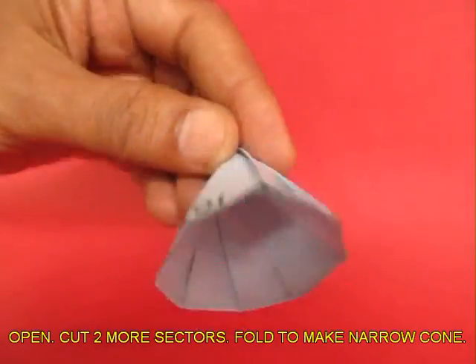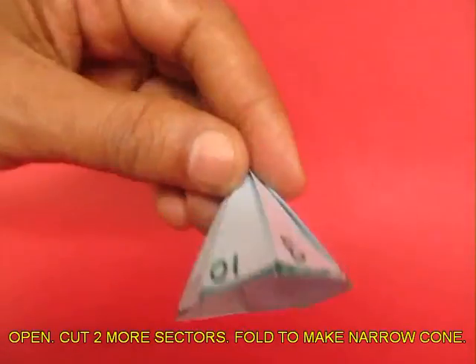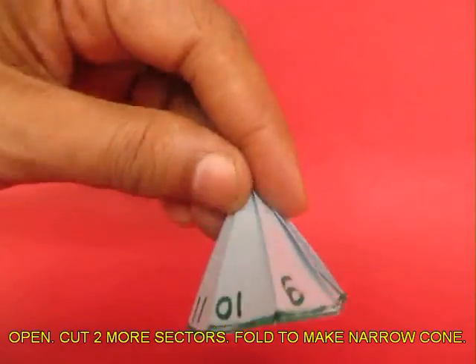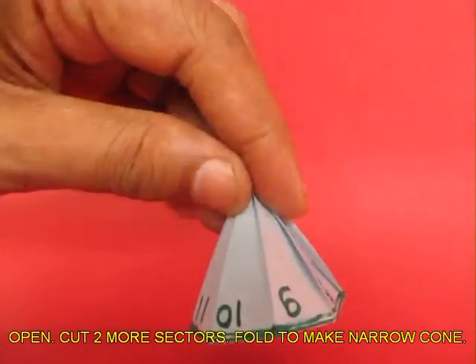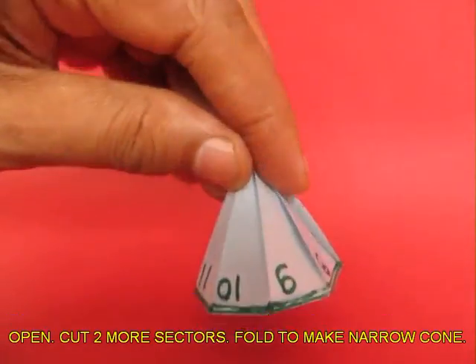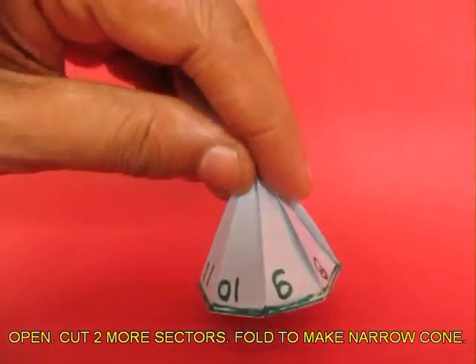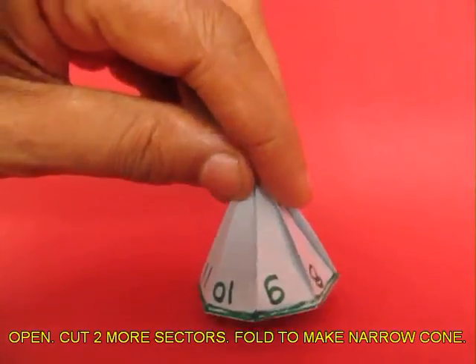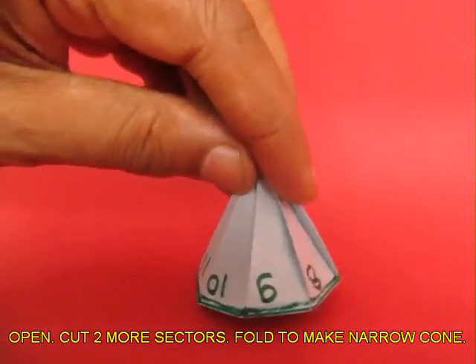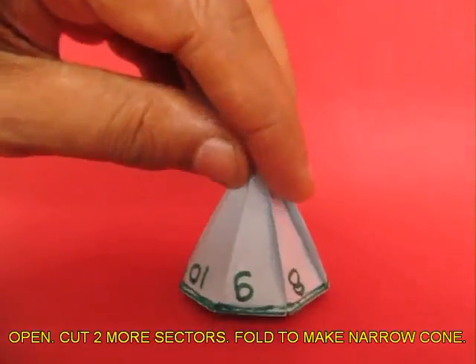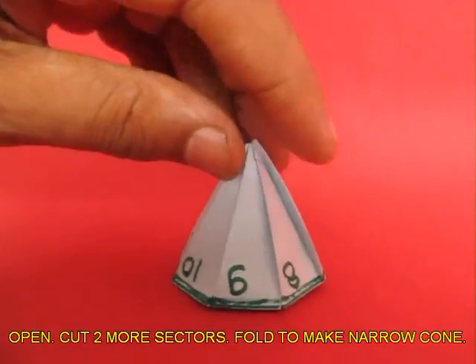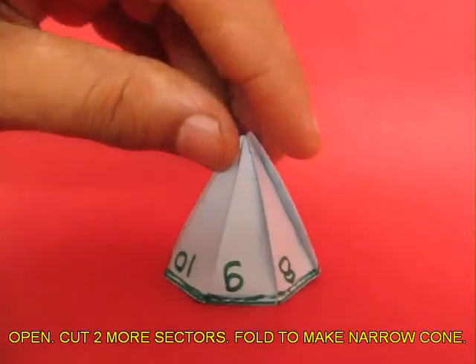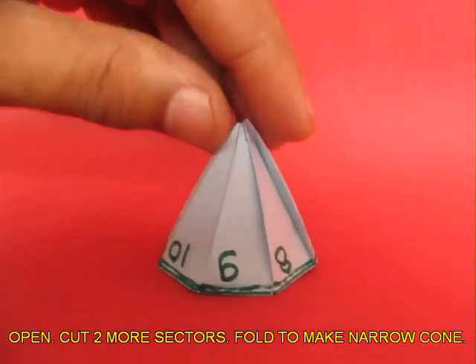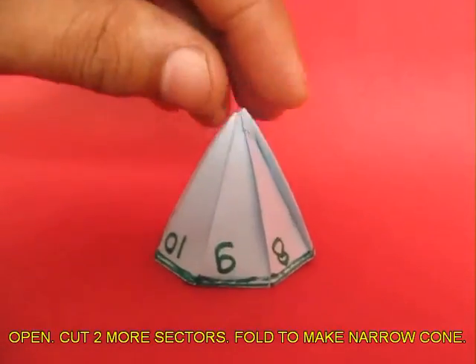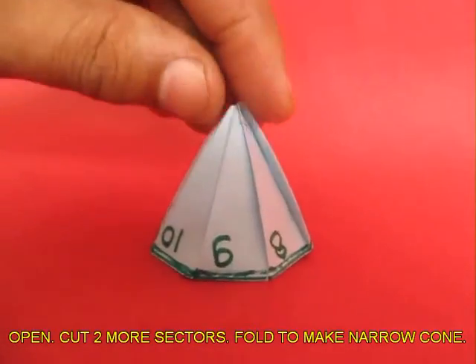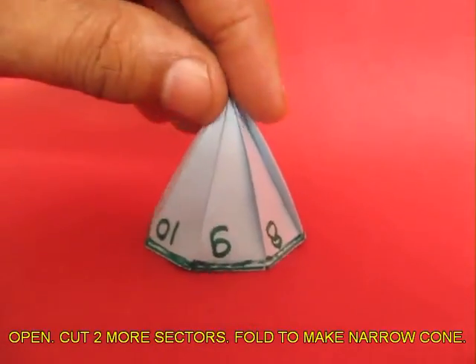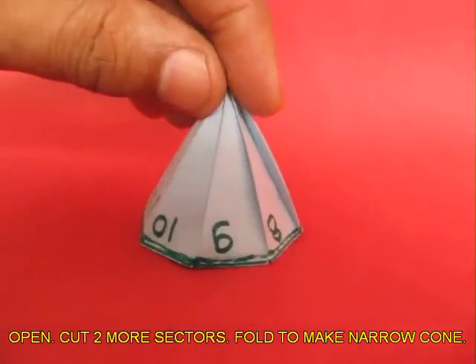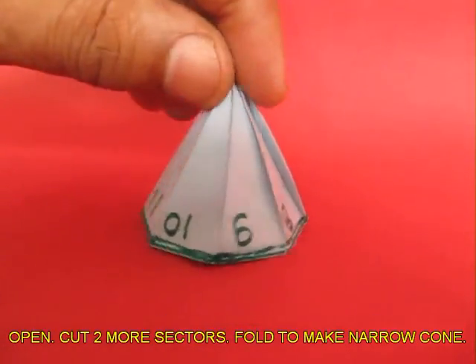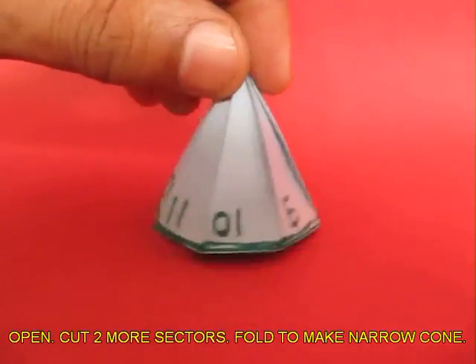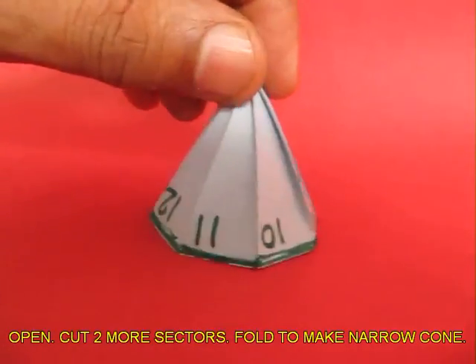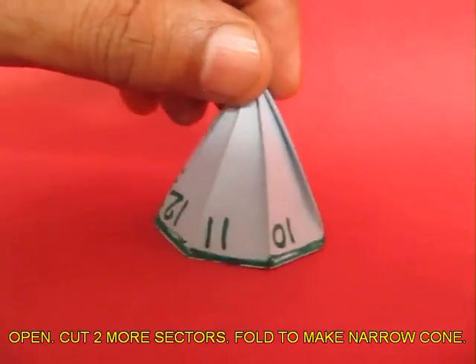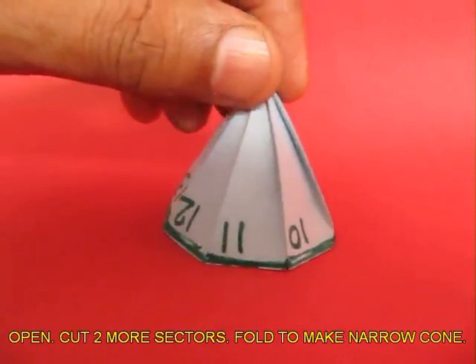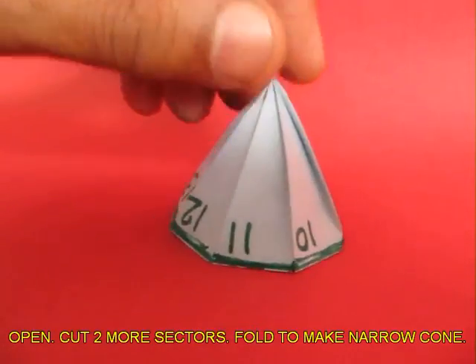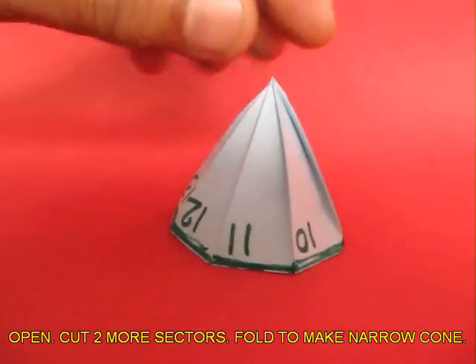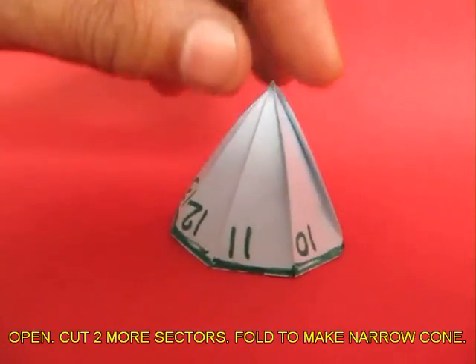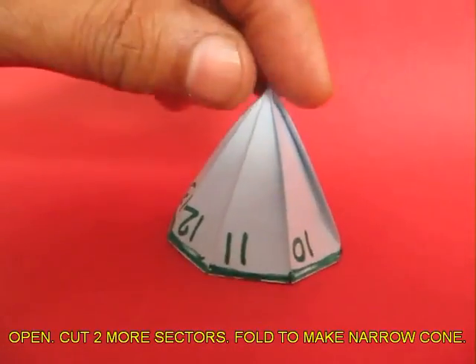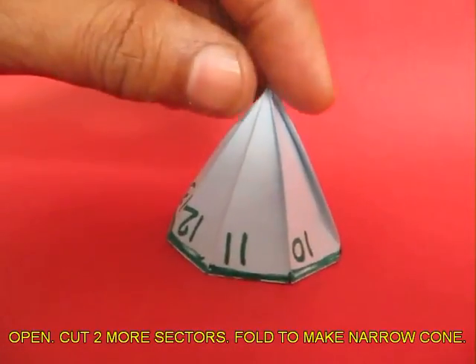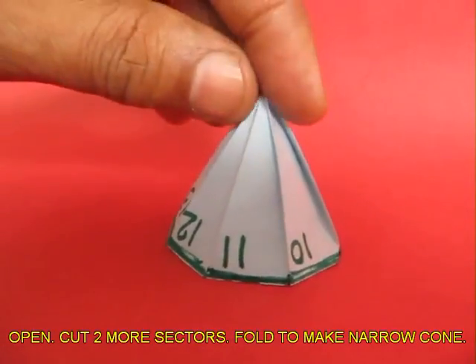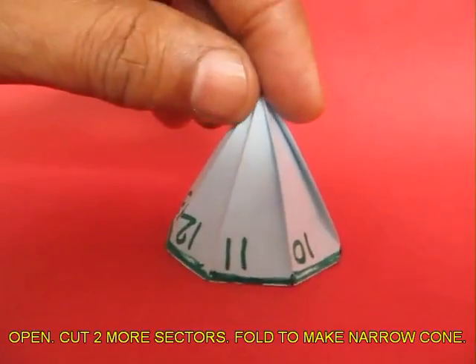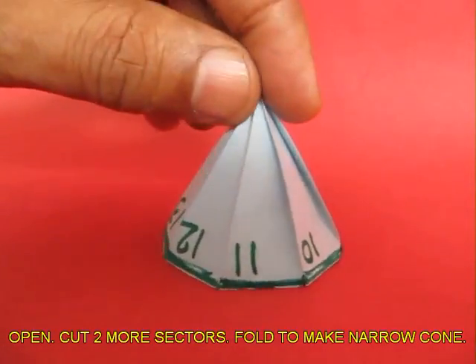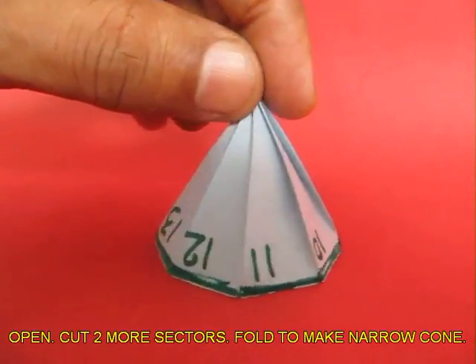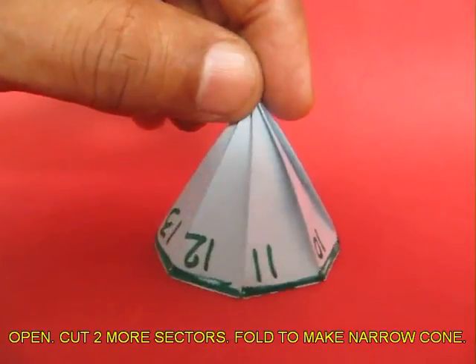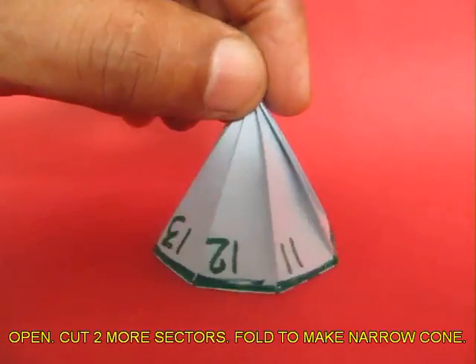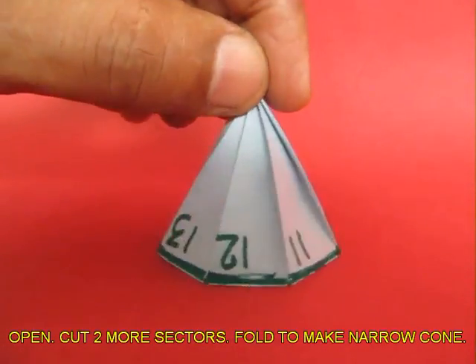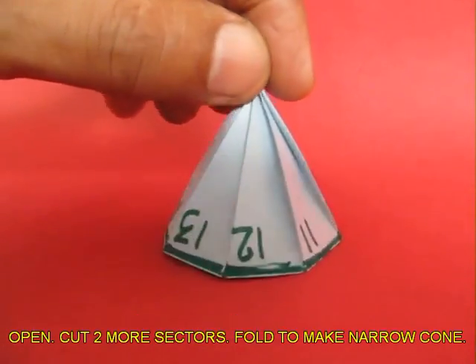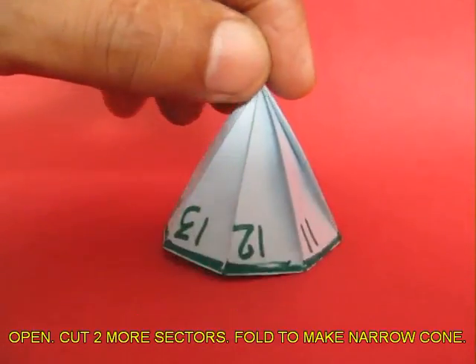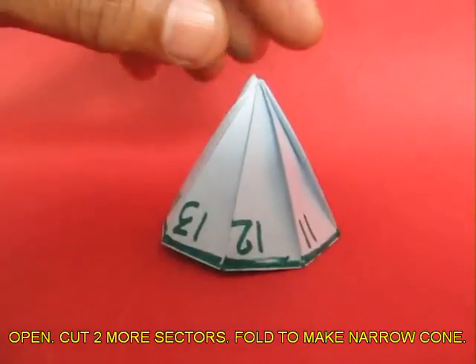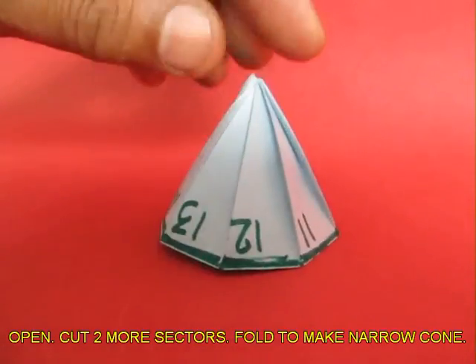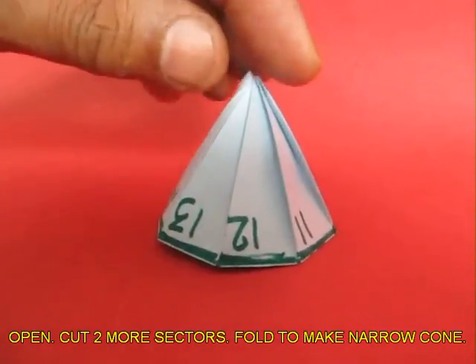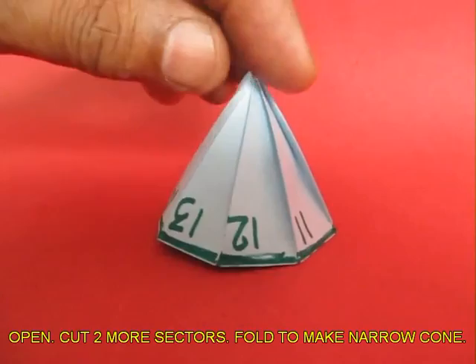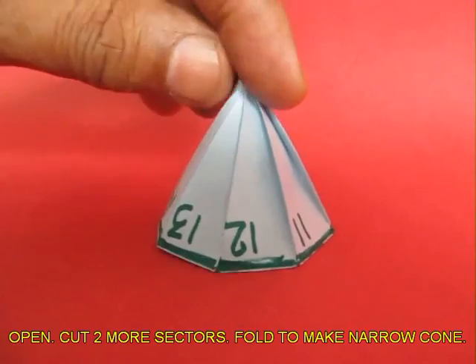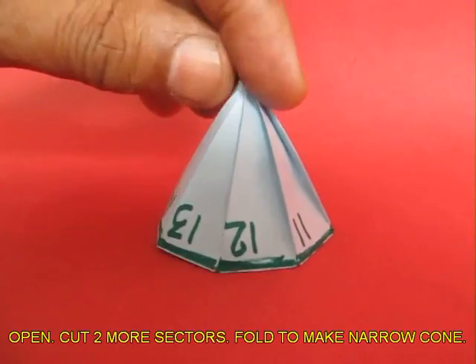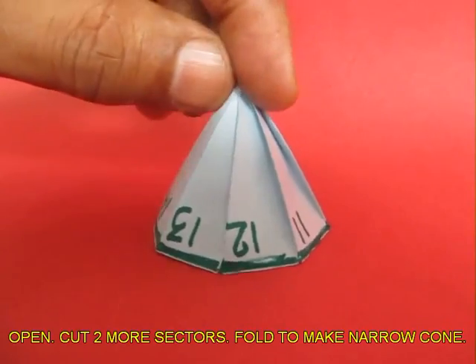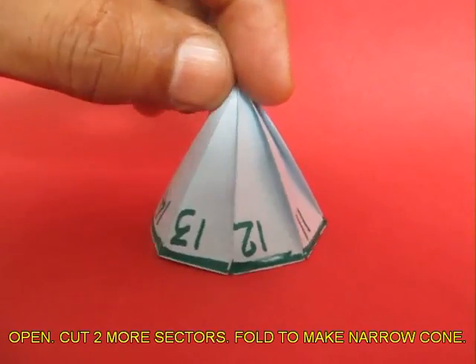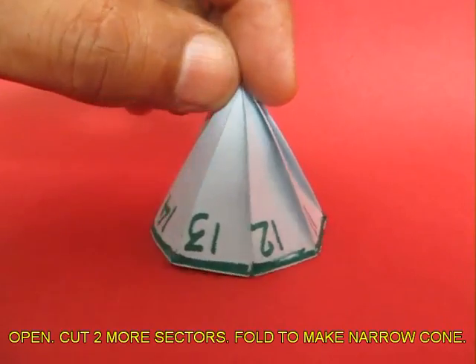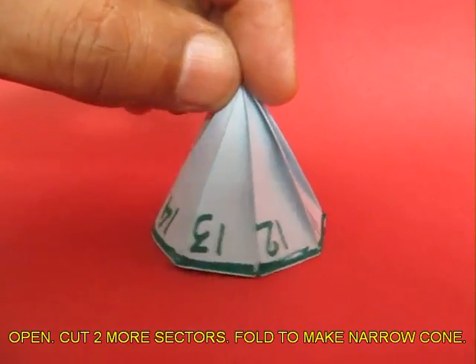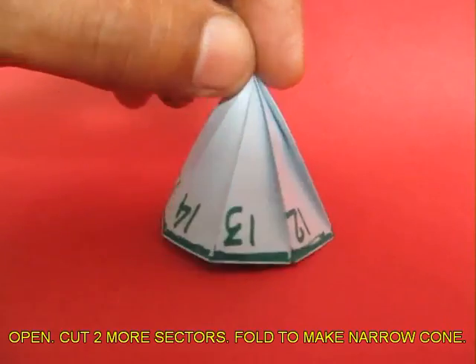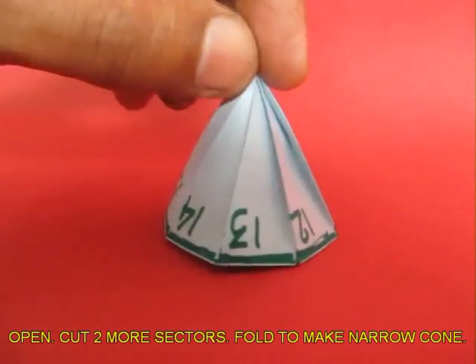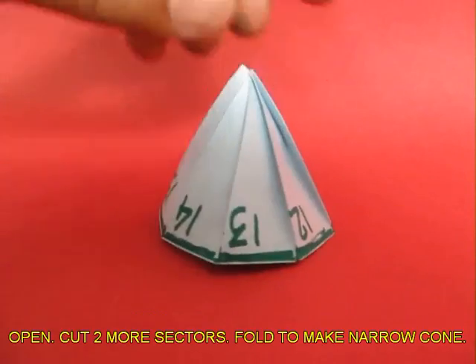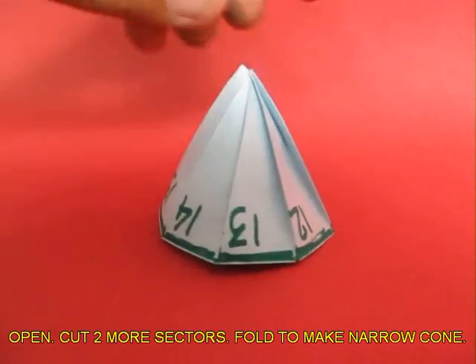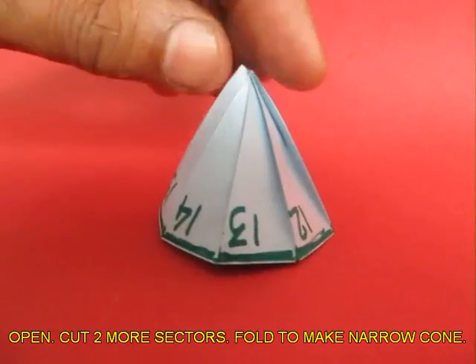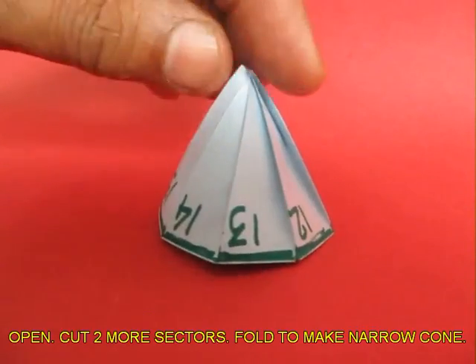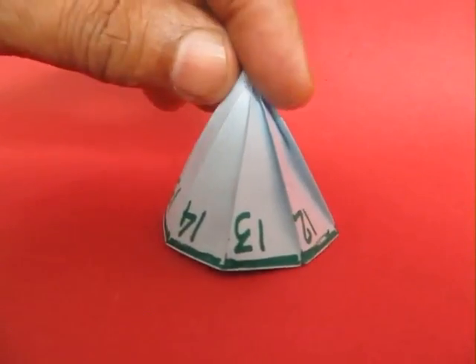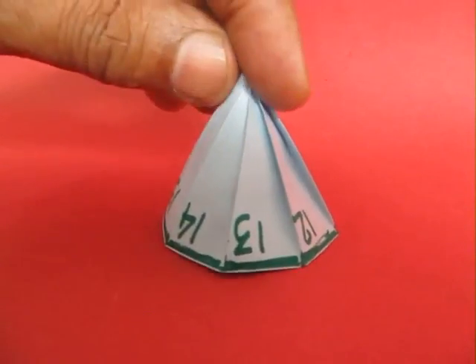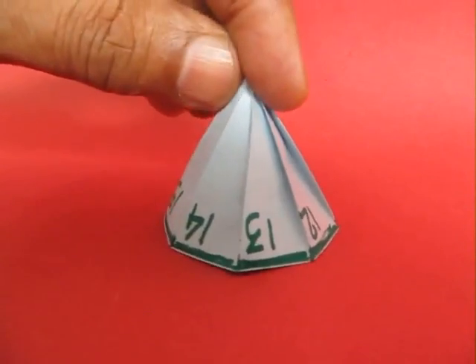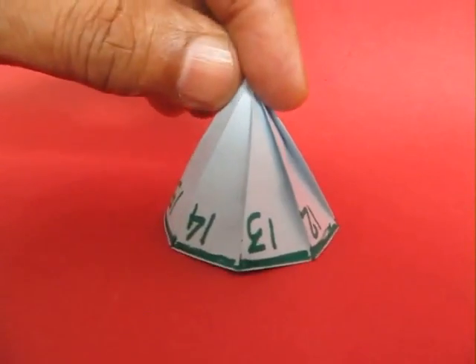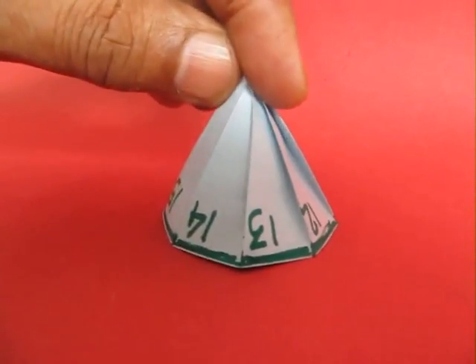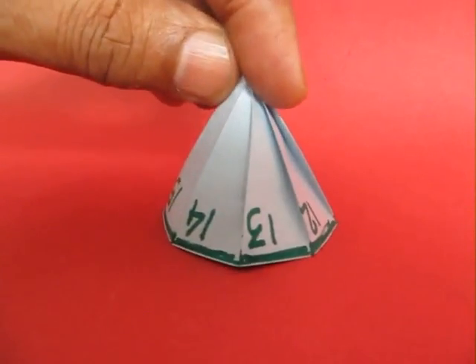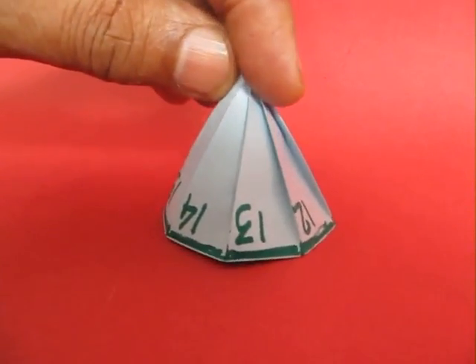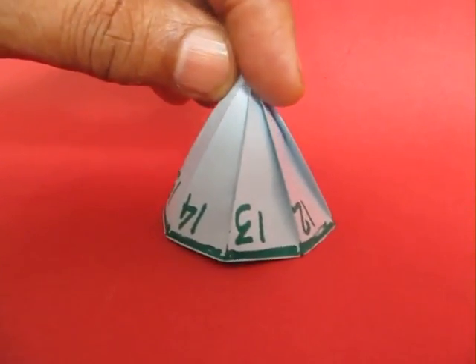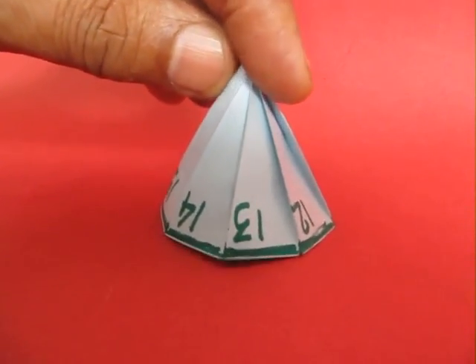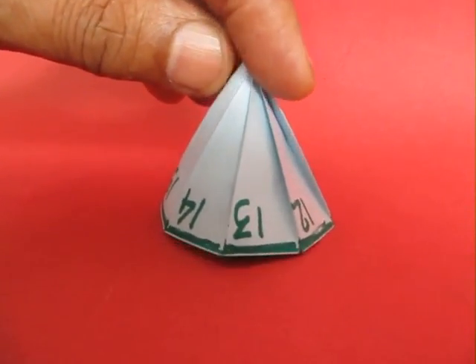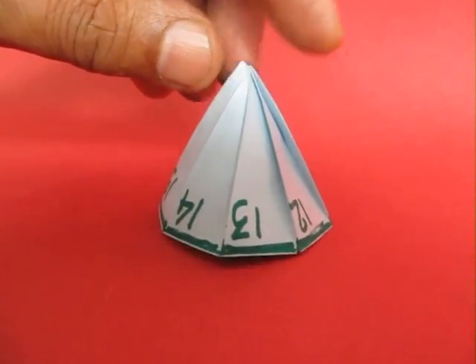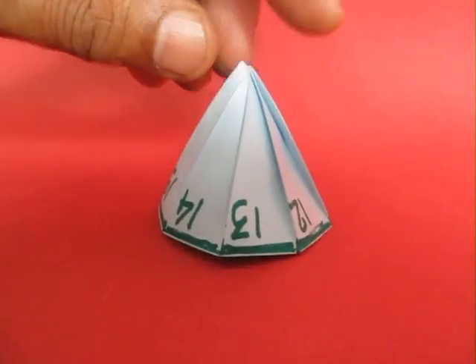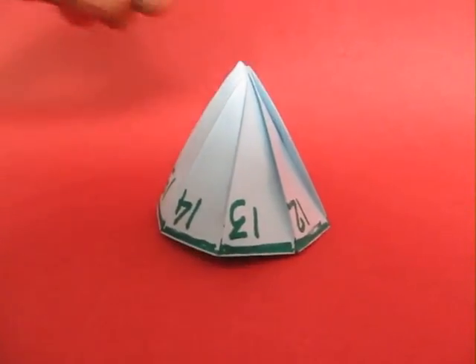So here is a fun way of folding a cone with the help of a circle, and a circle with the help of a rectangular strip.